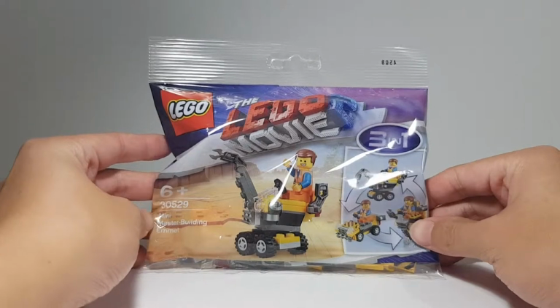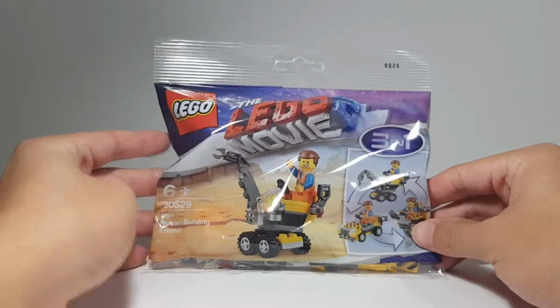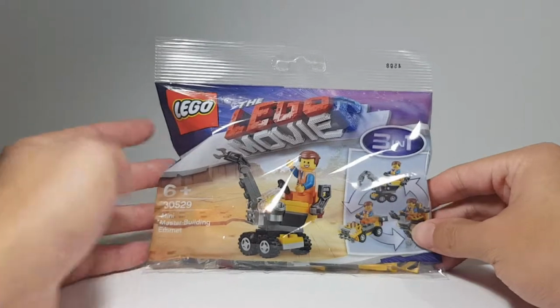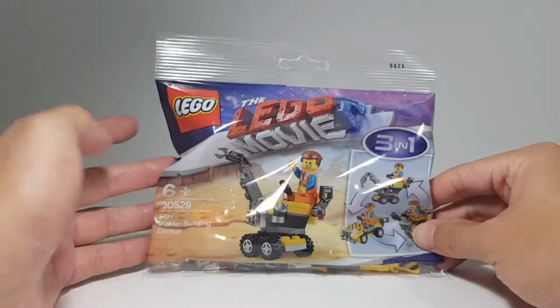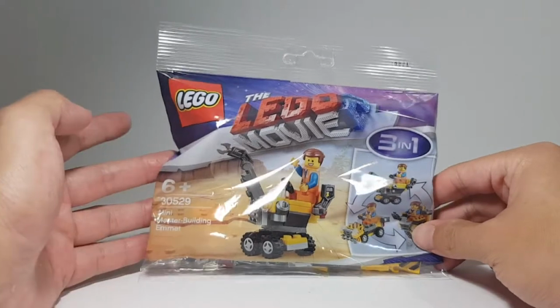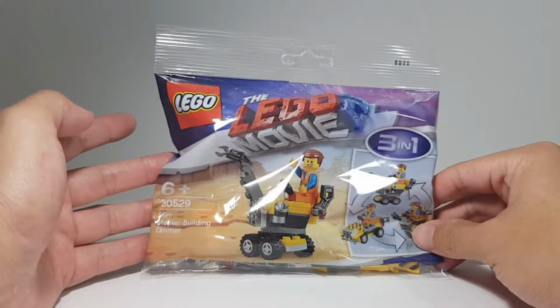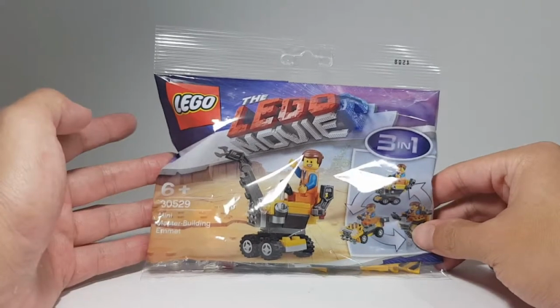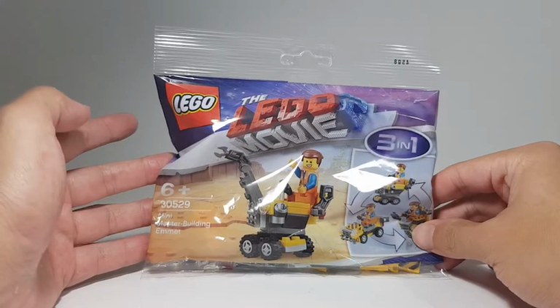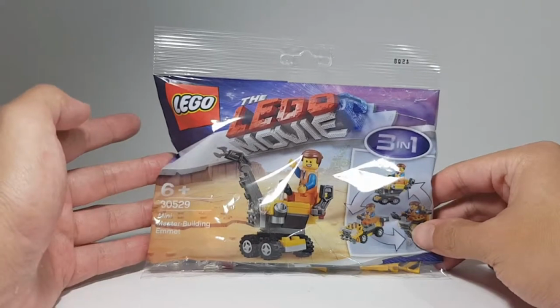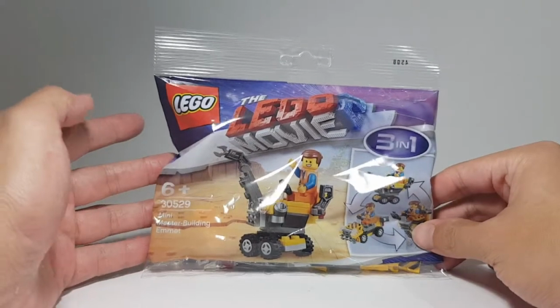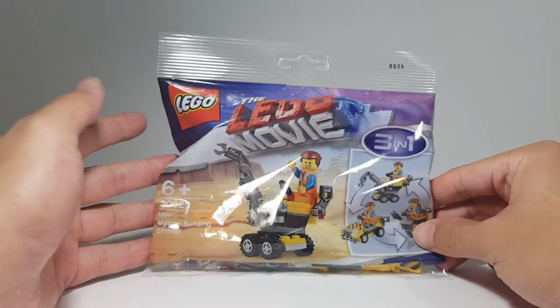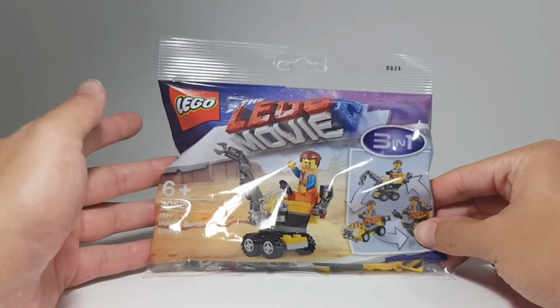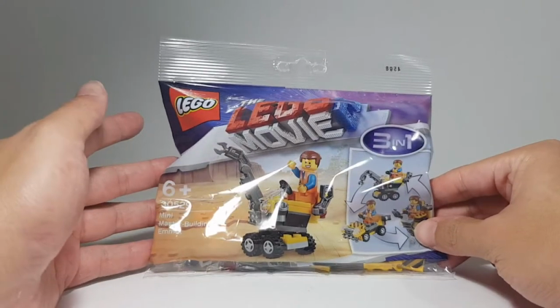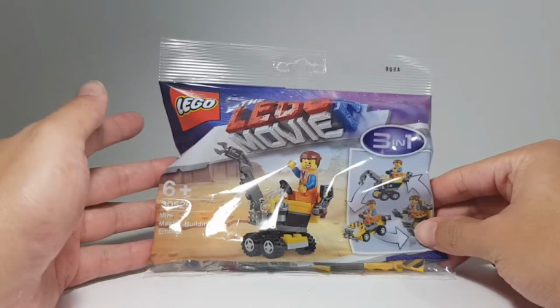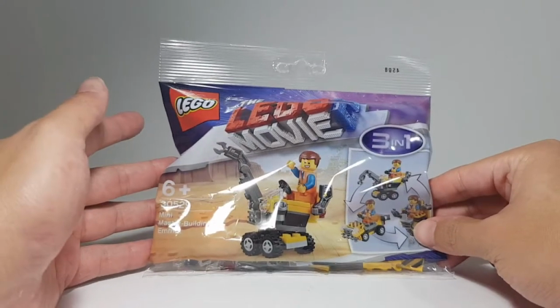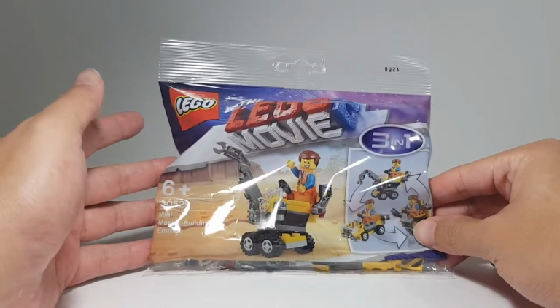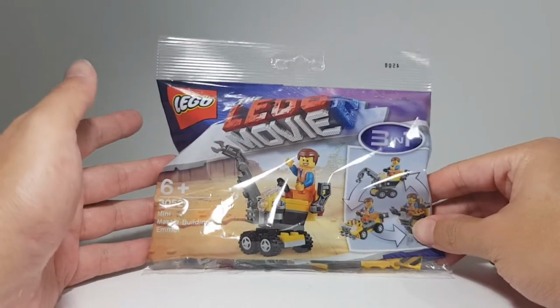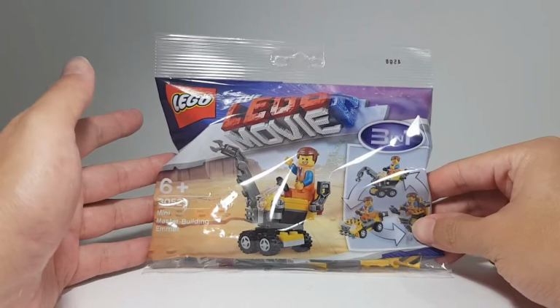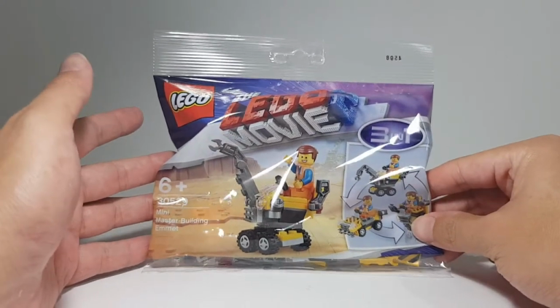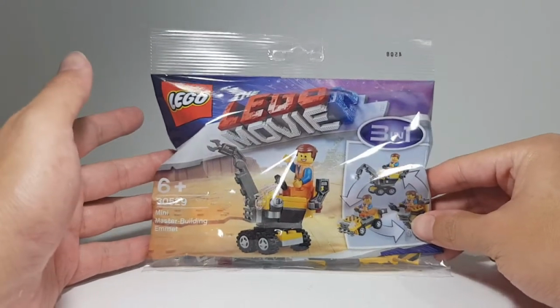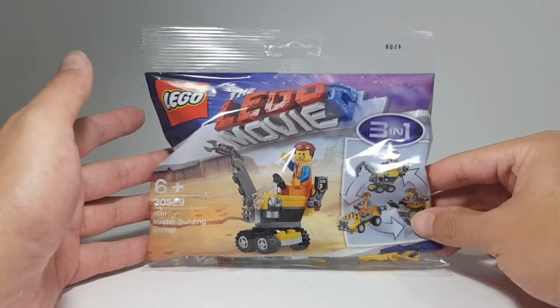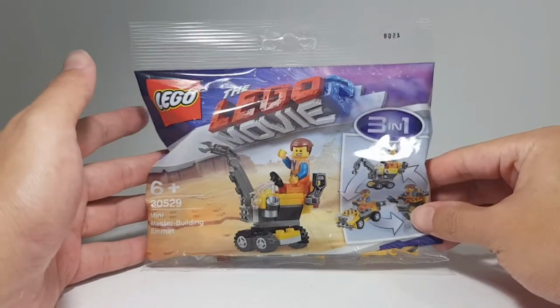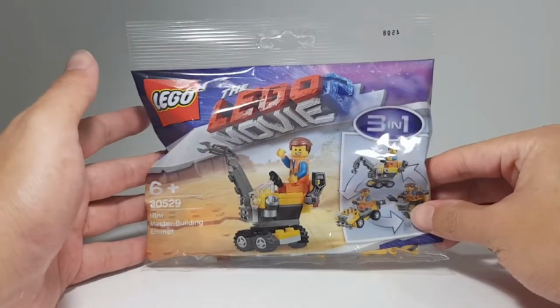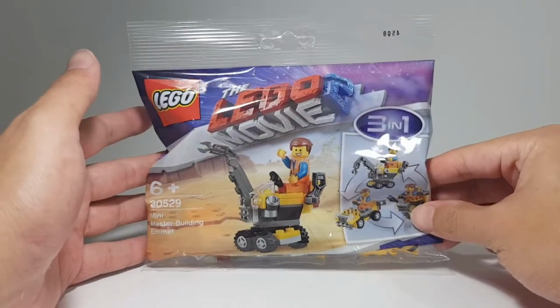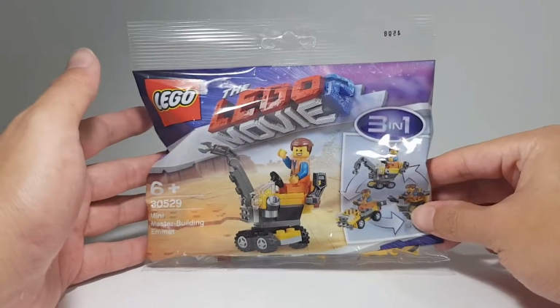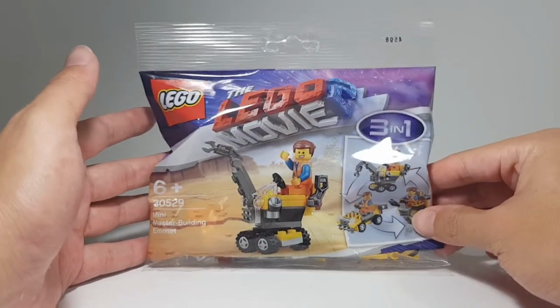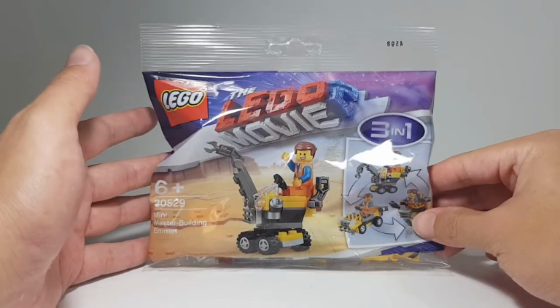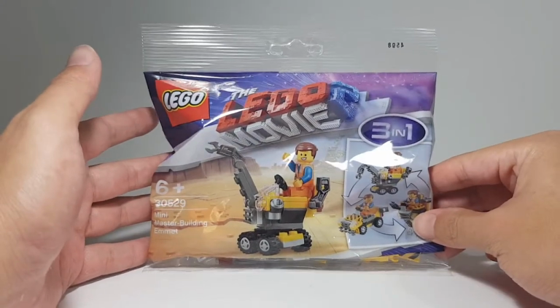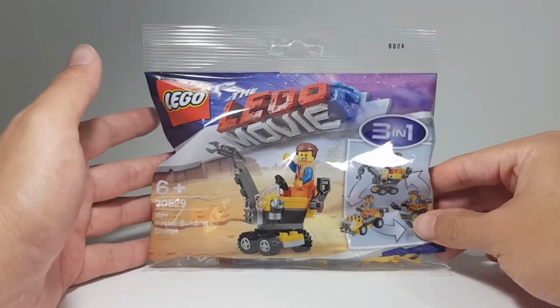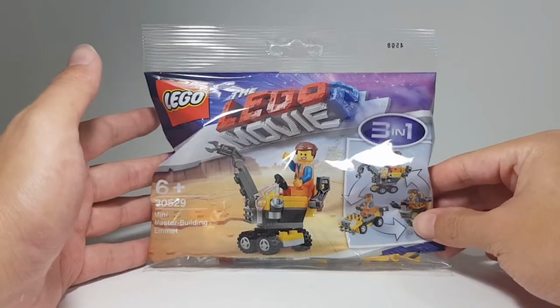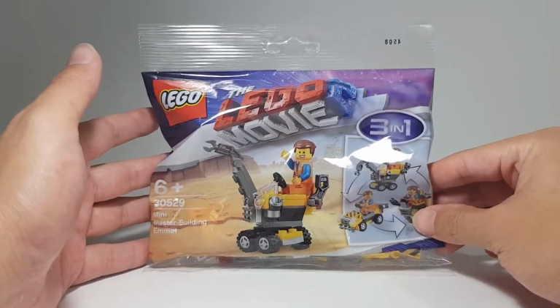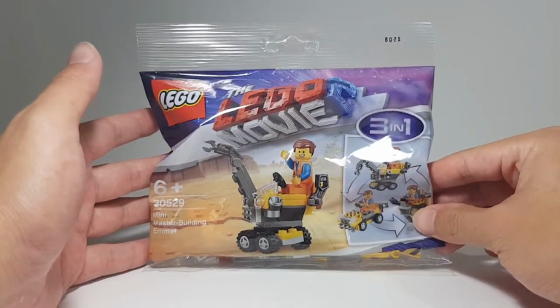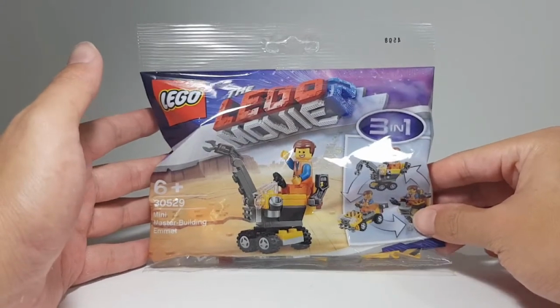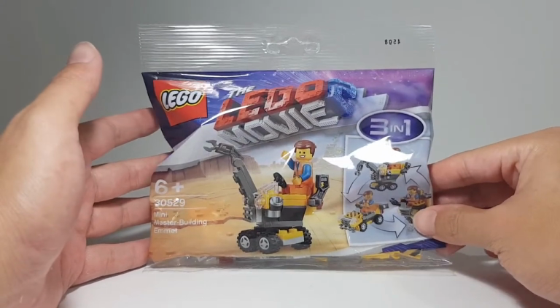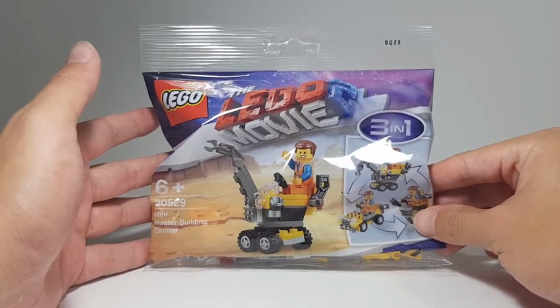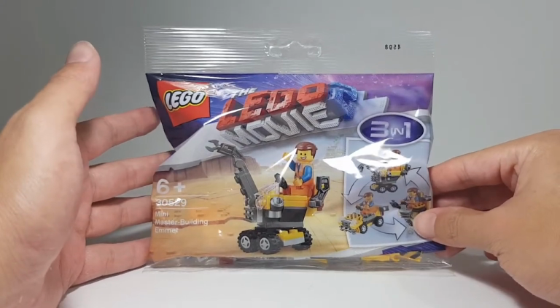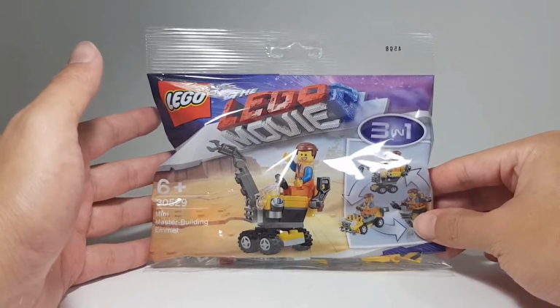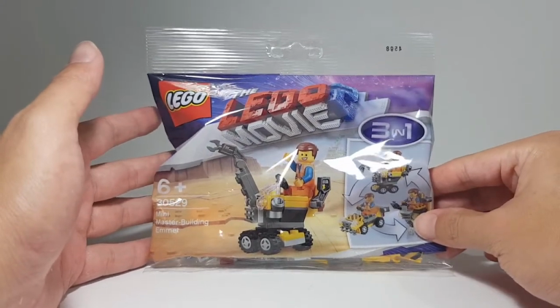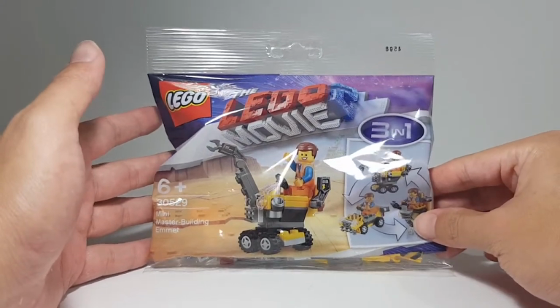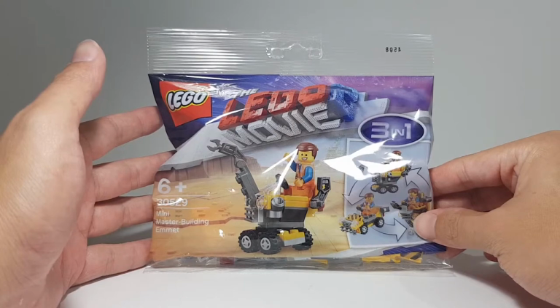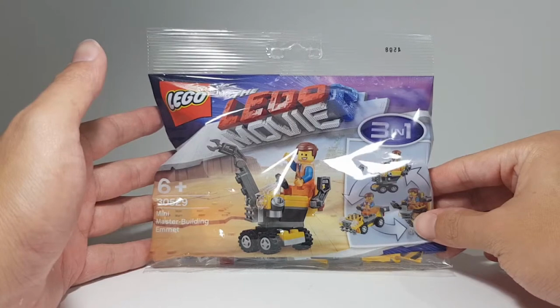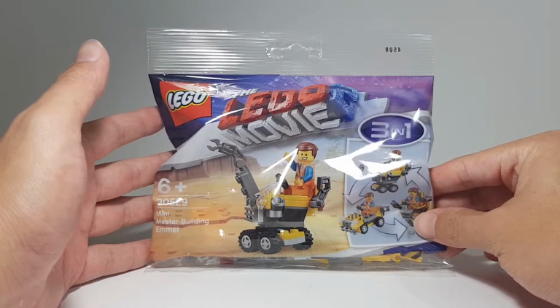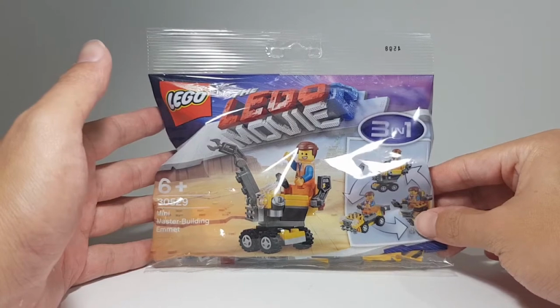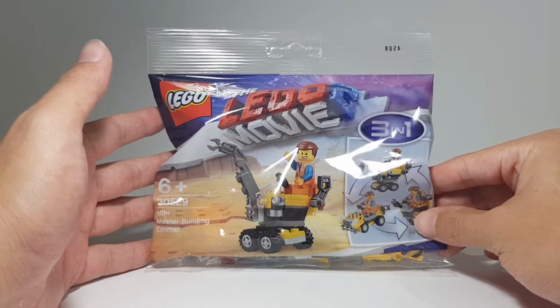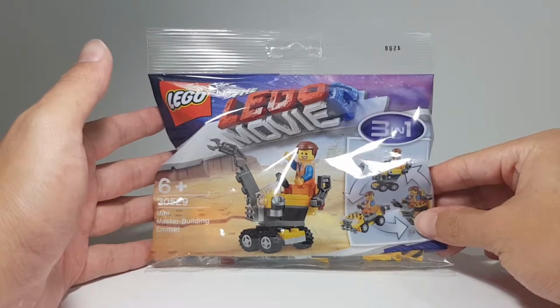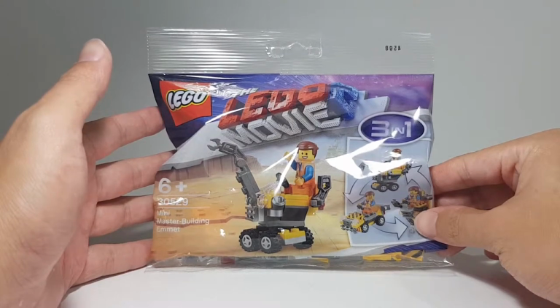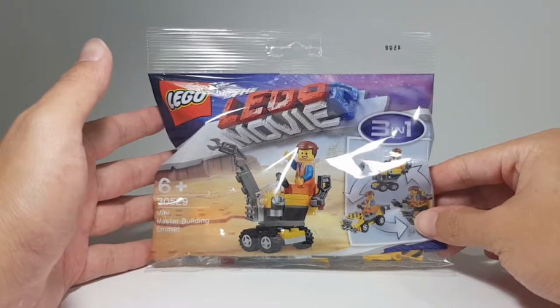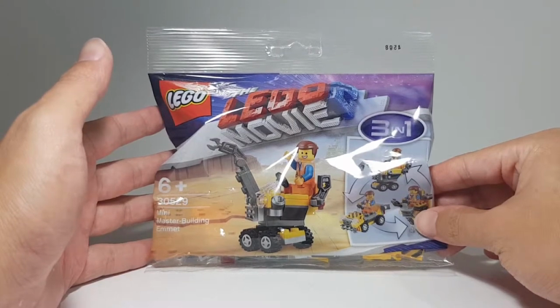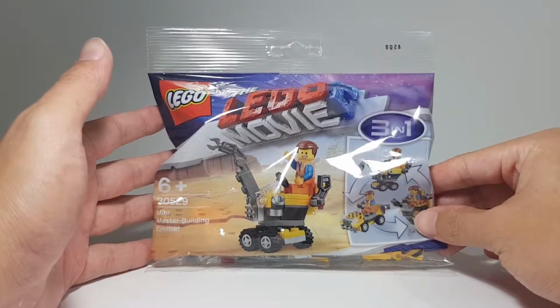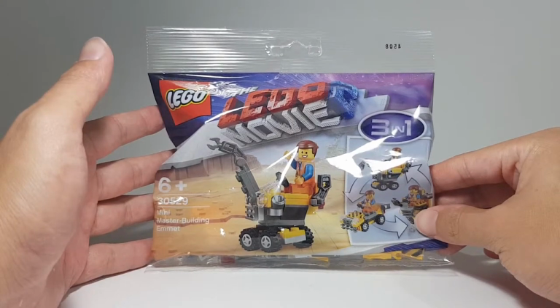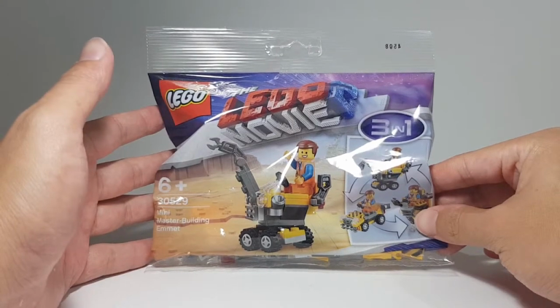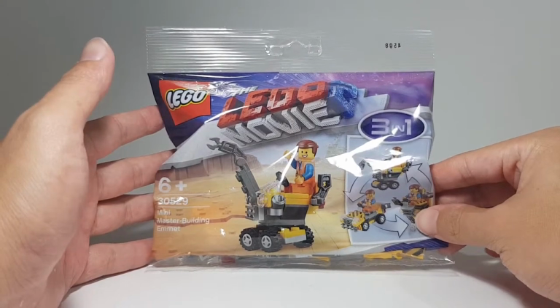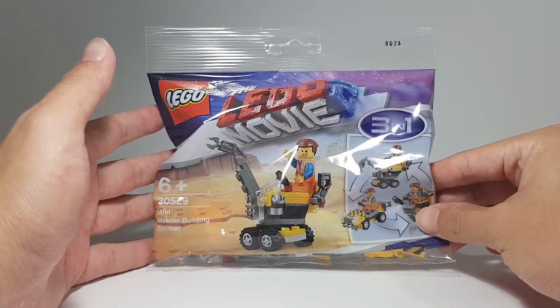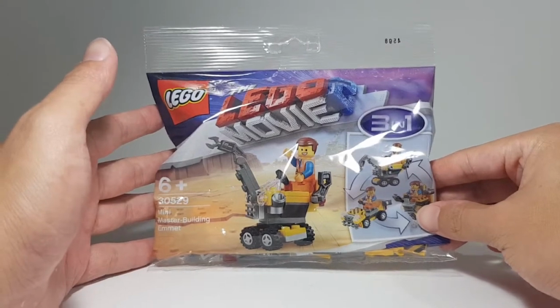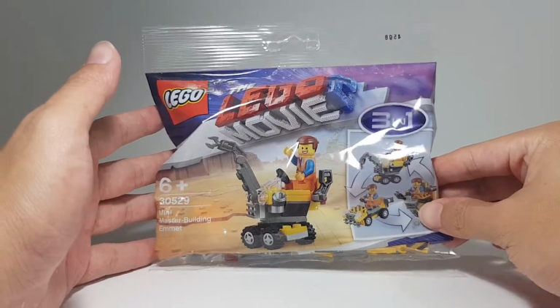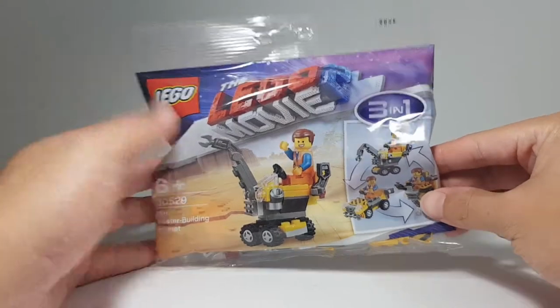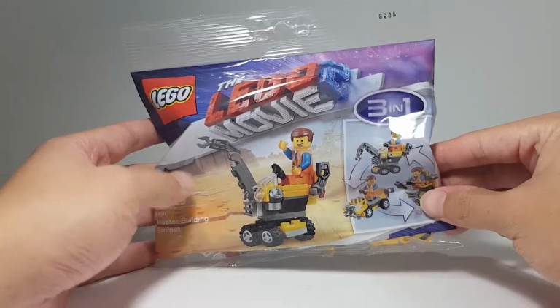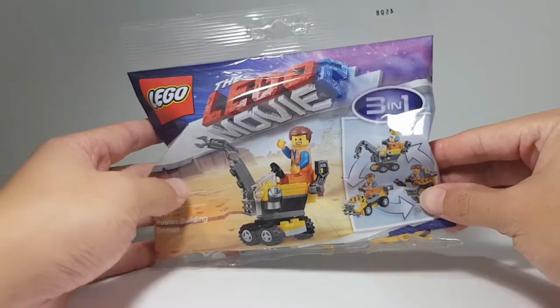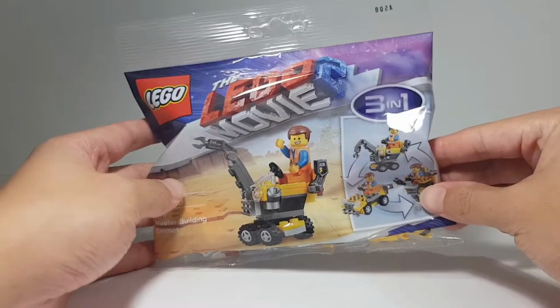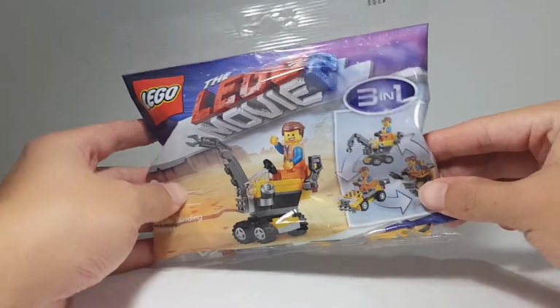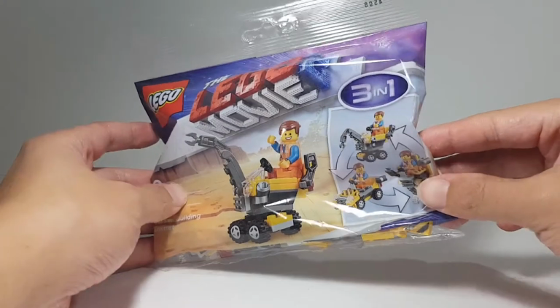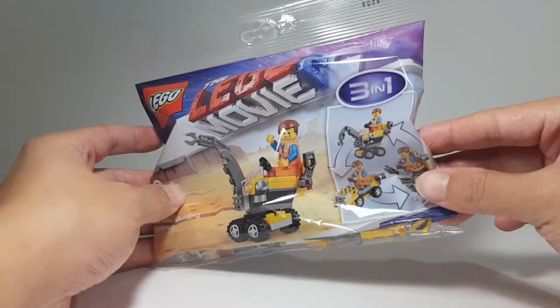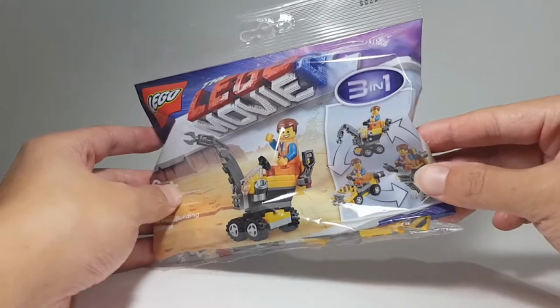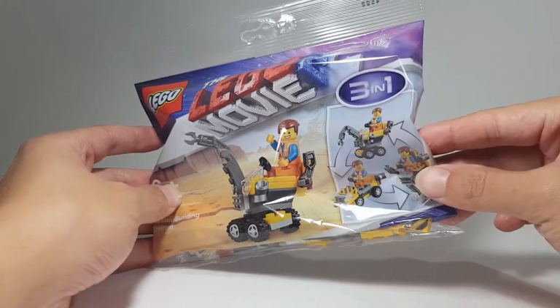Hello, Asian Brick Geek here, and today I have with me here the Mini Master Building Emmet Polybag.